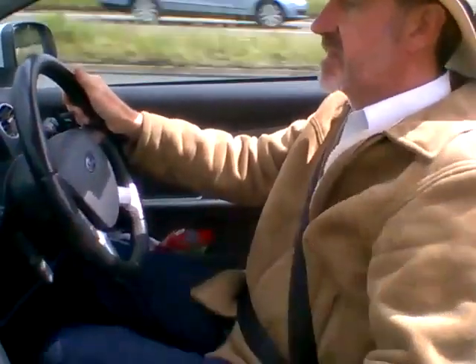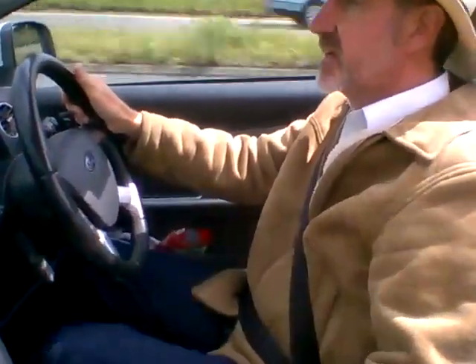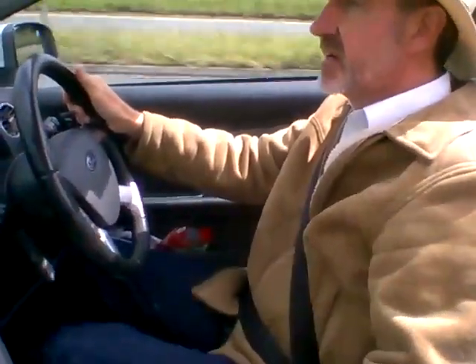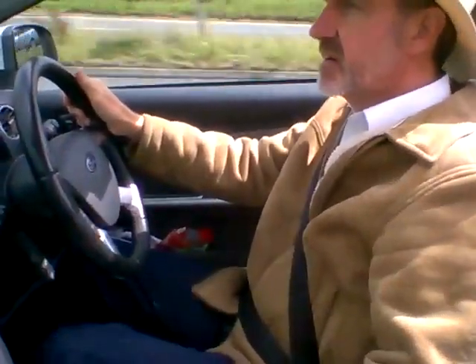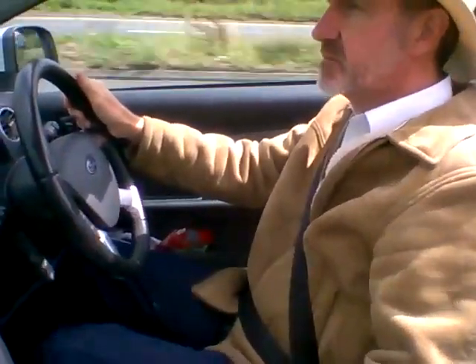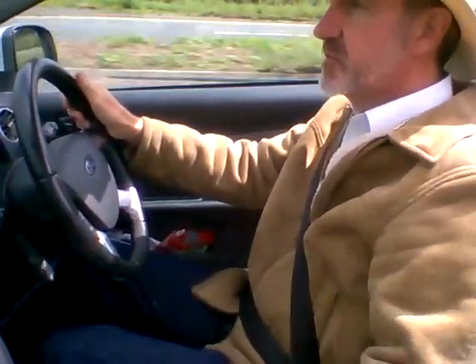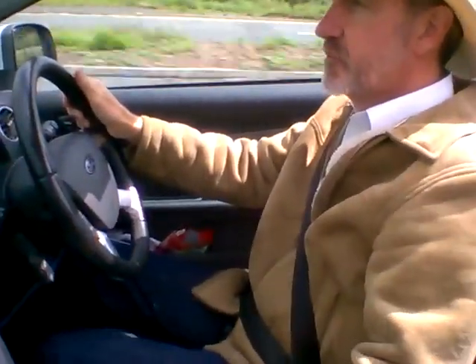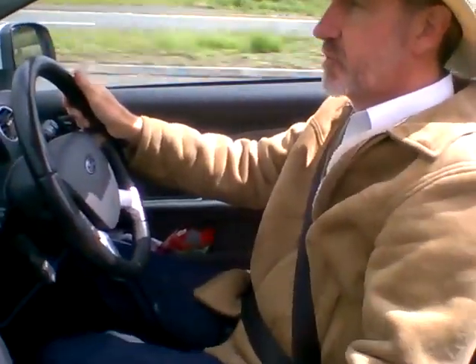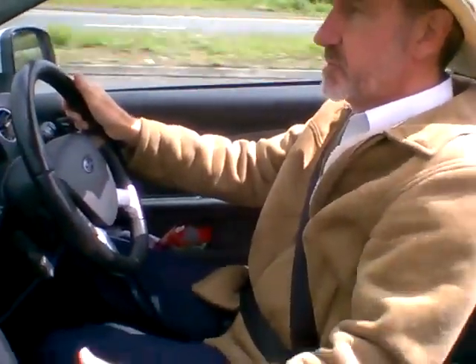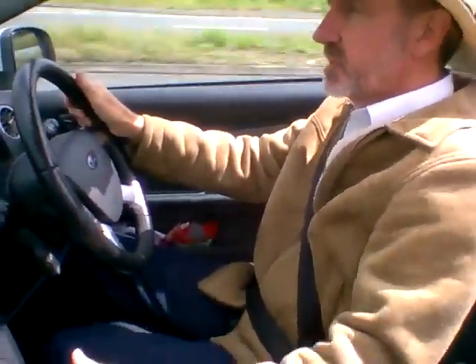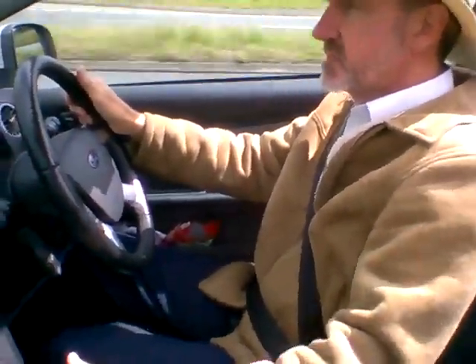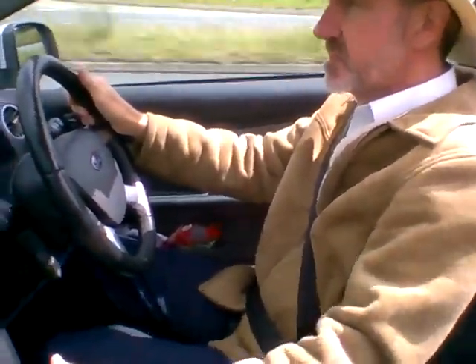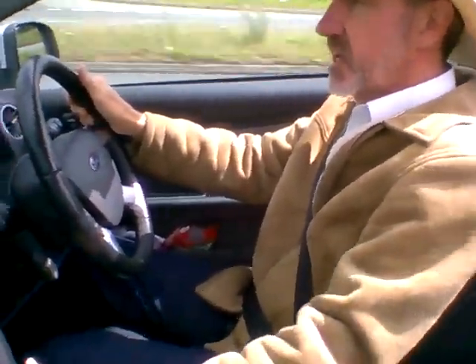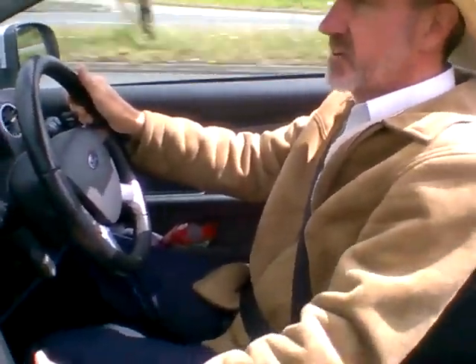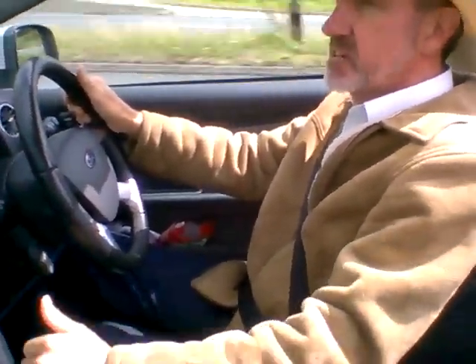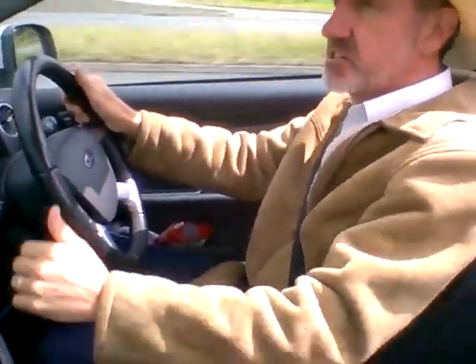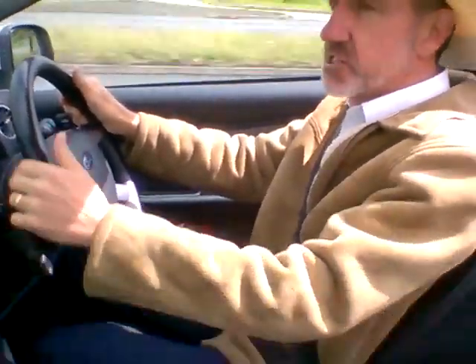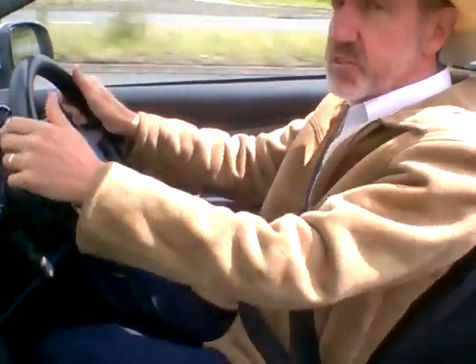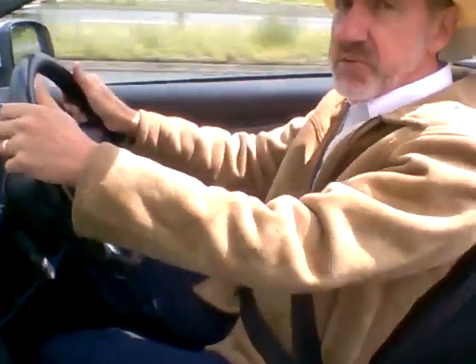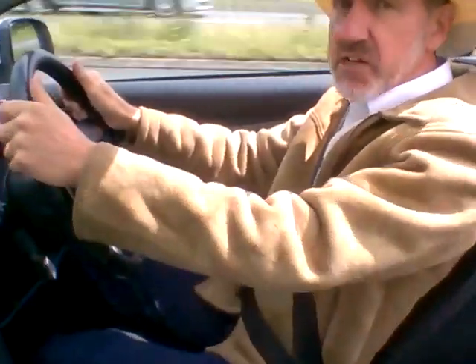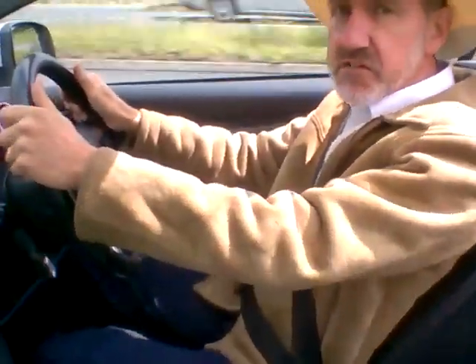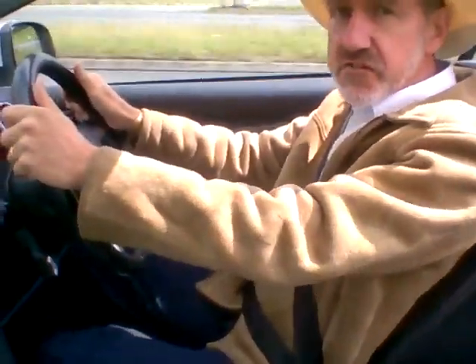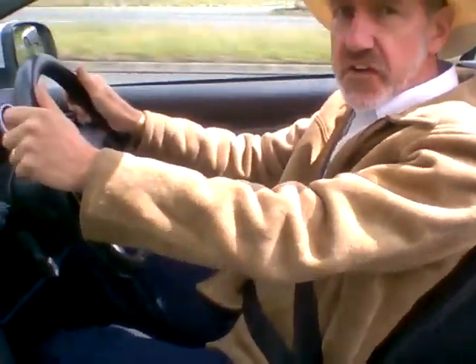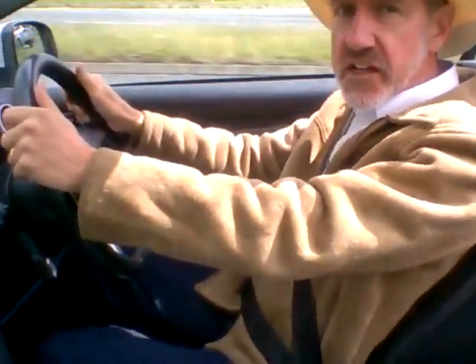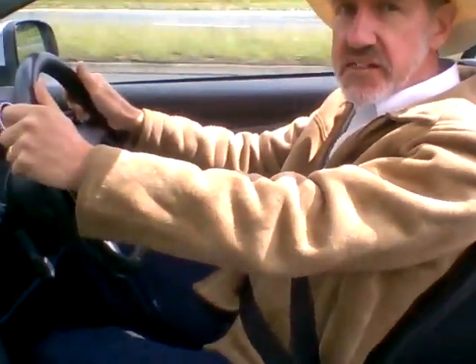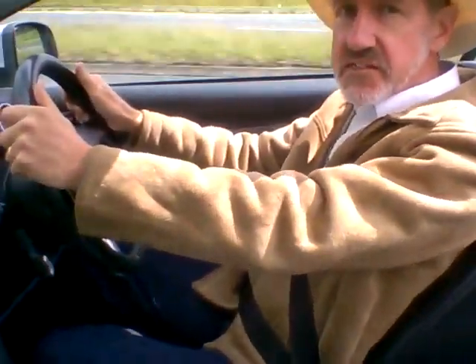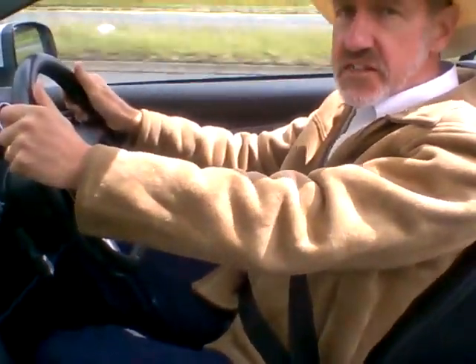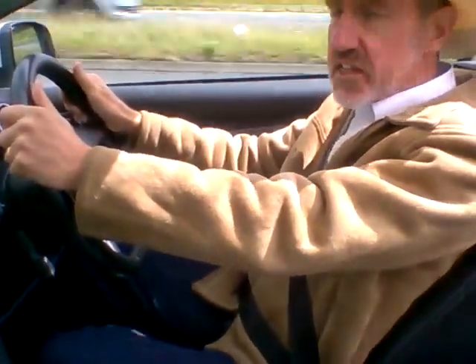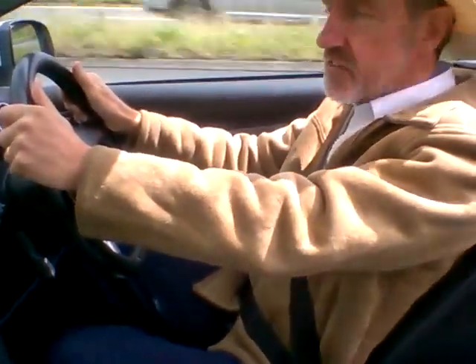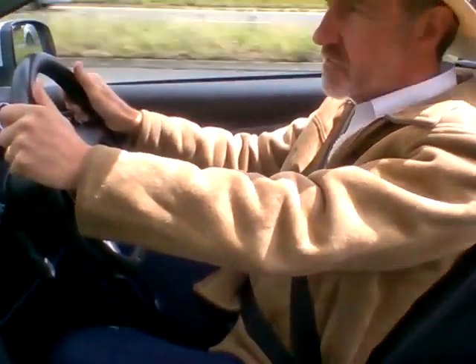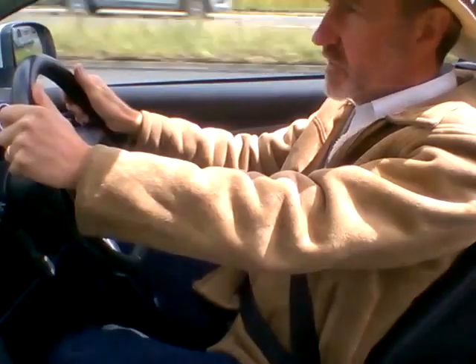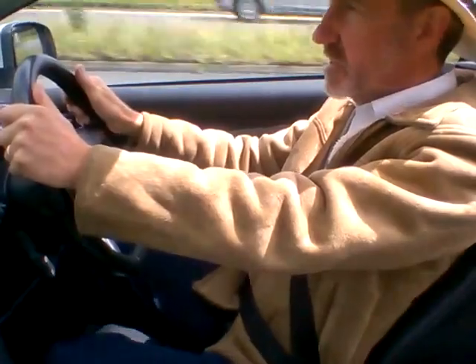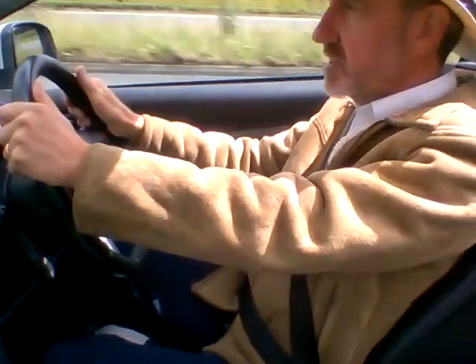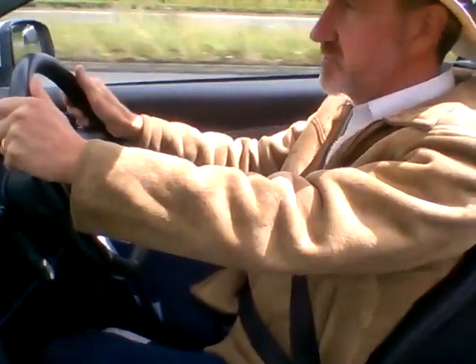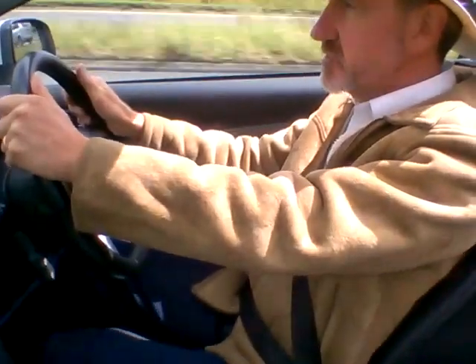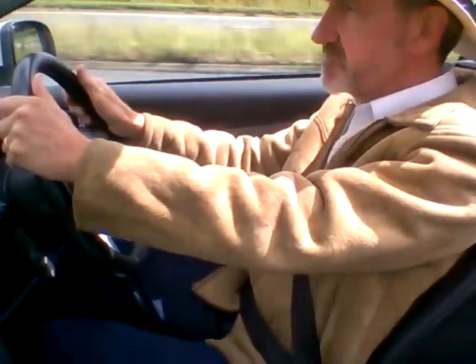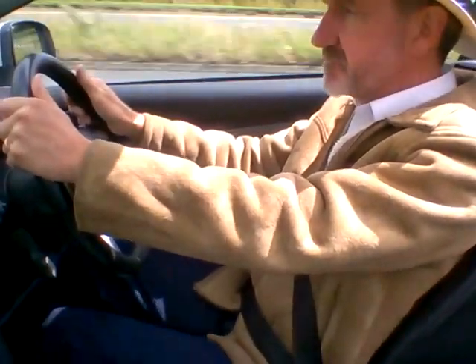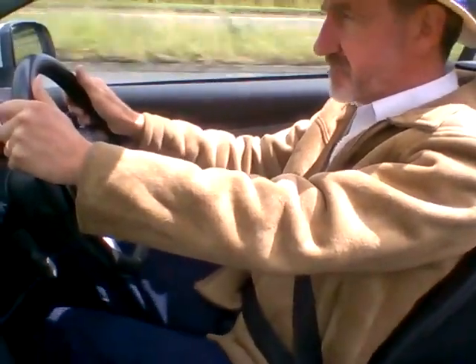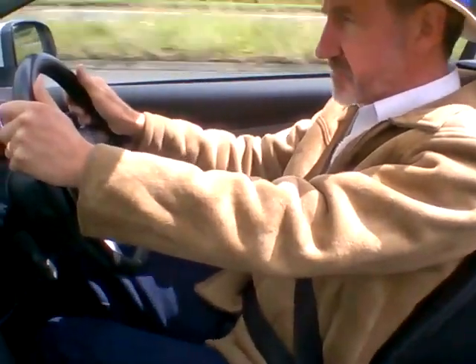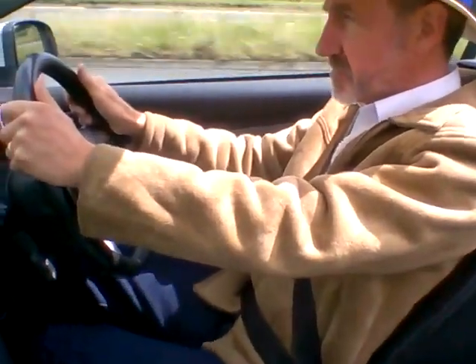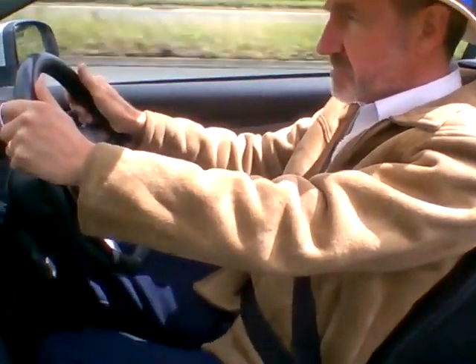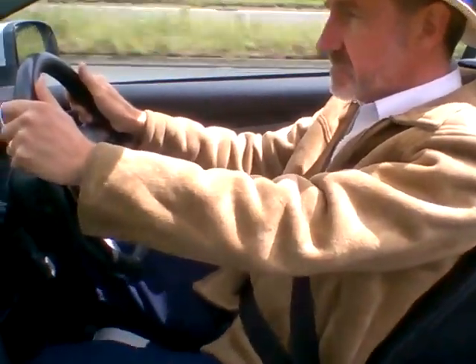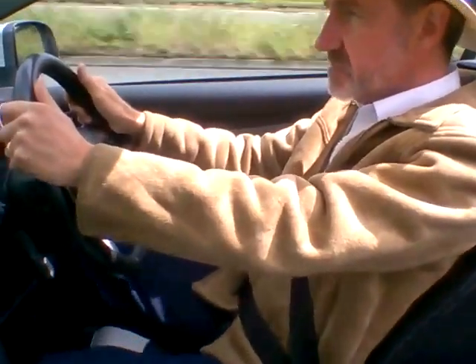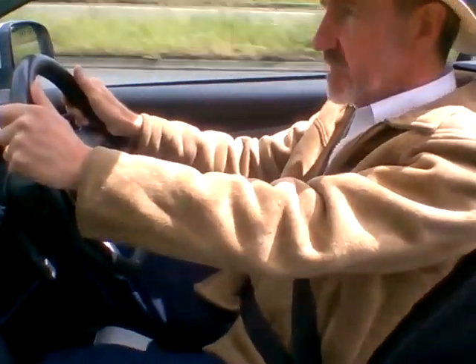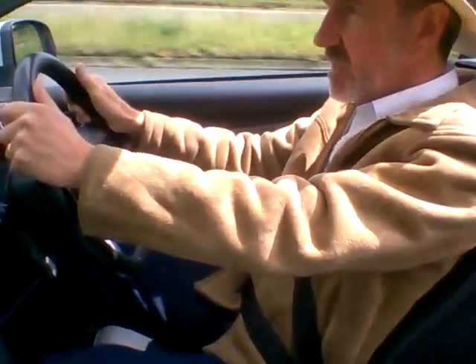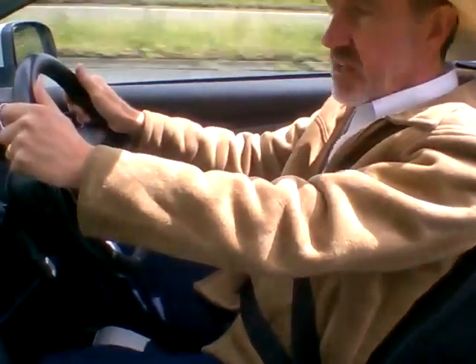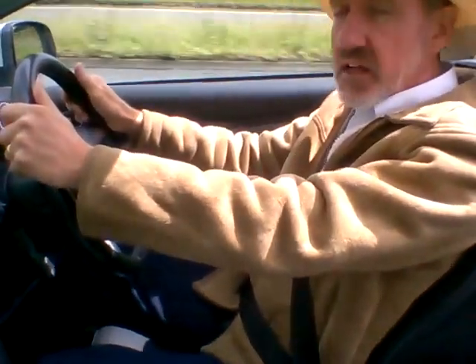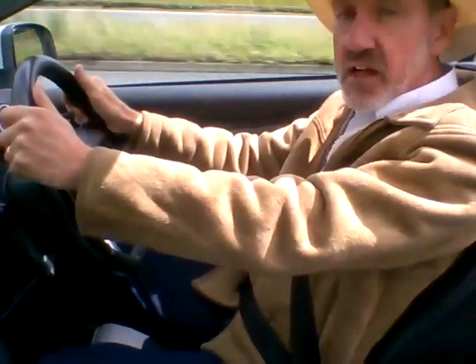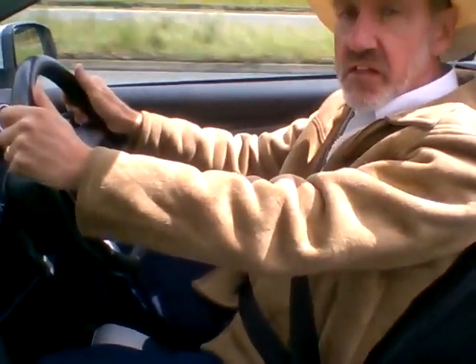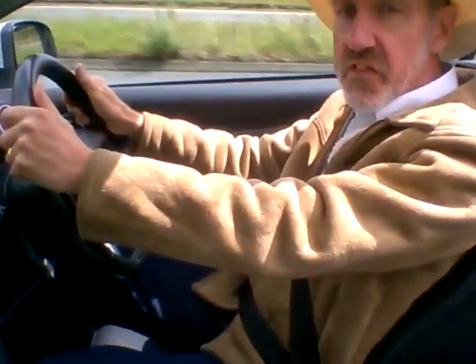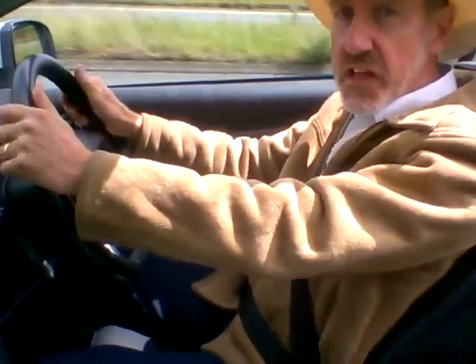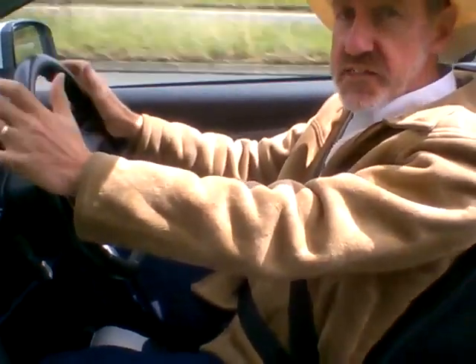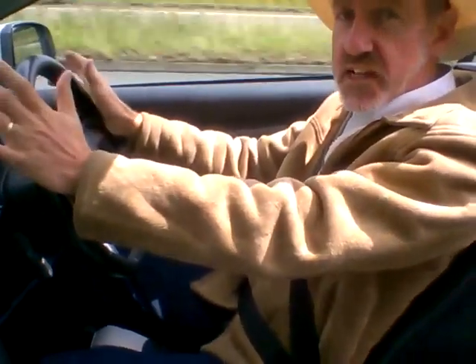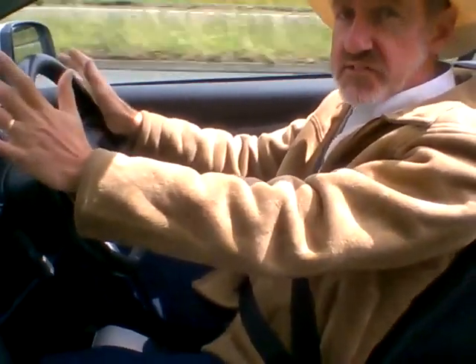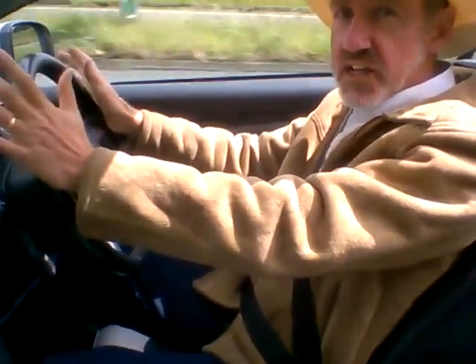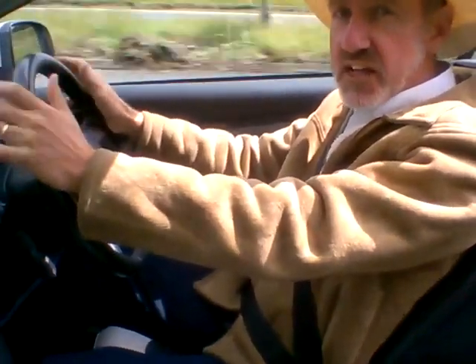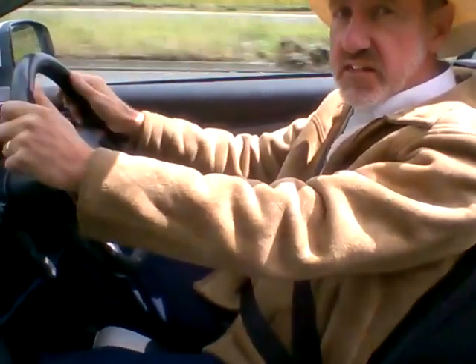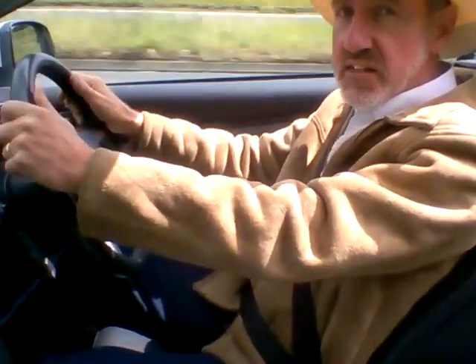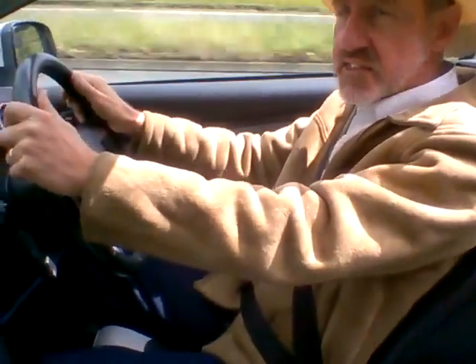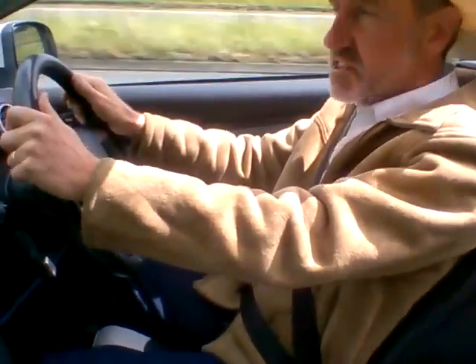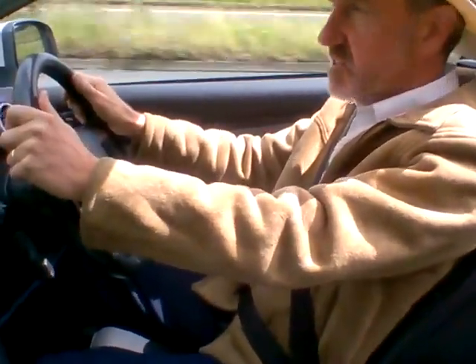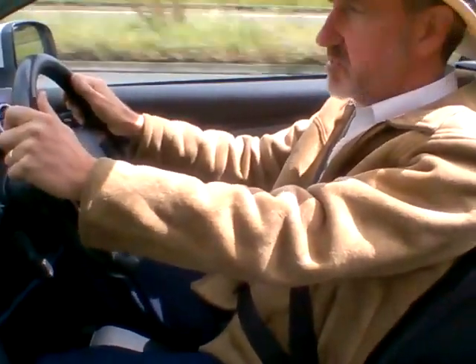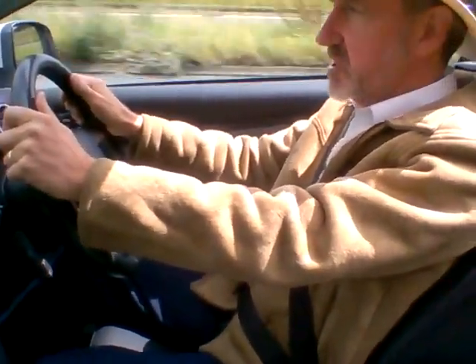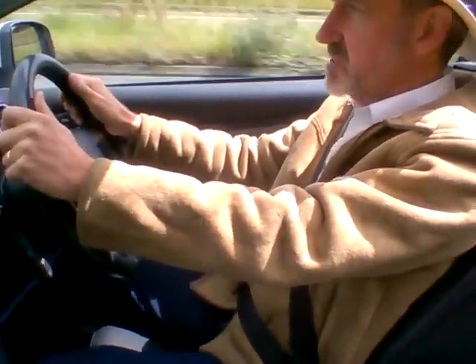Up to 40 miles an hour just above and into gear five. And that's how to handle a slip road.